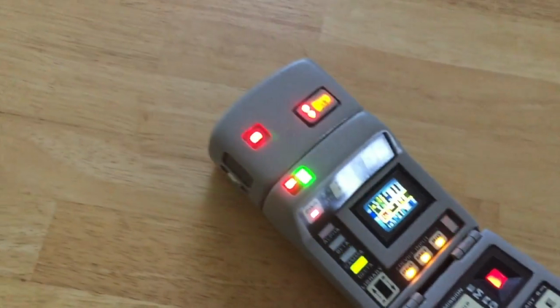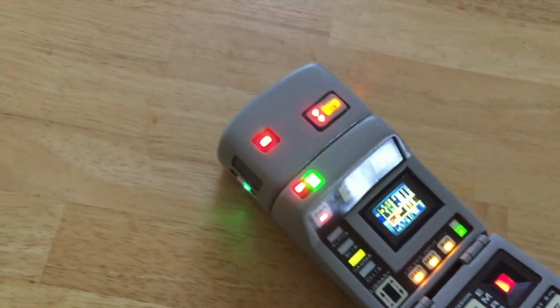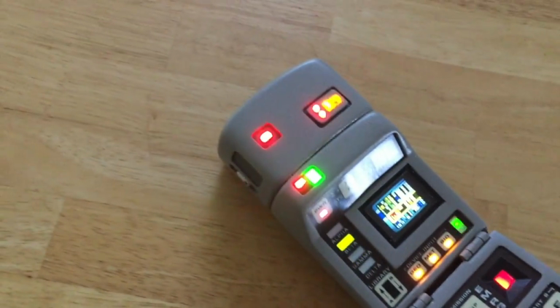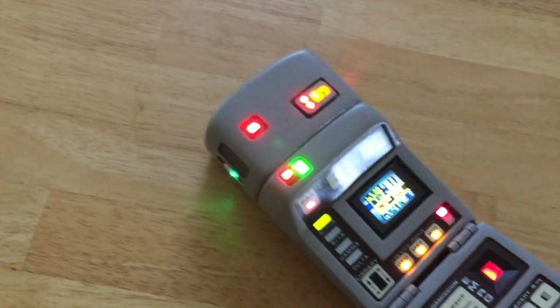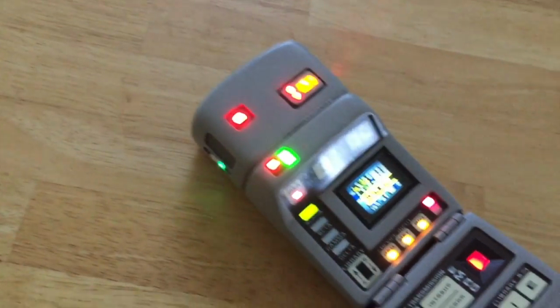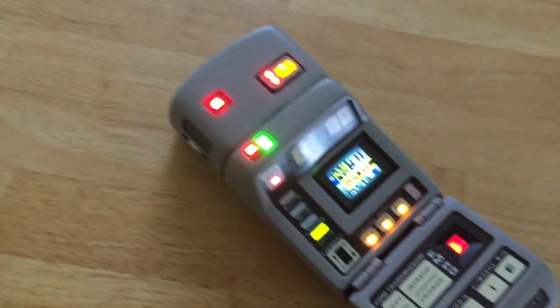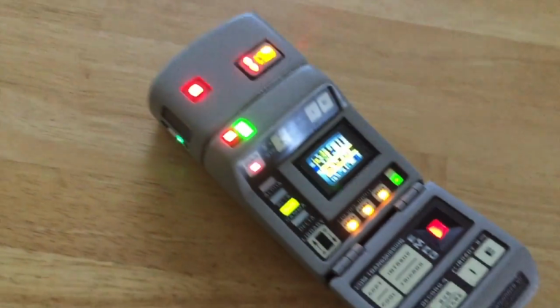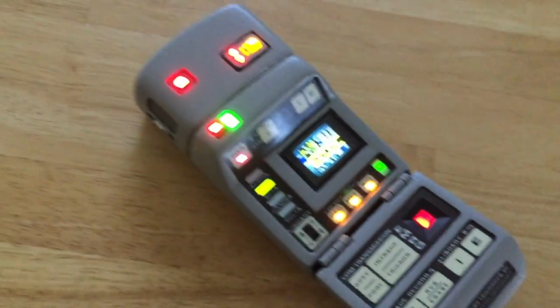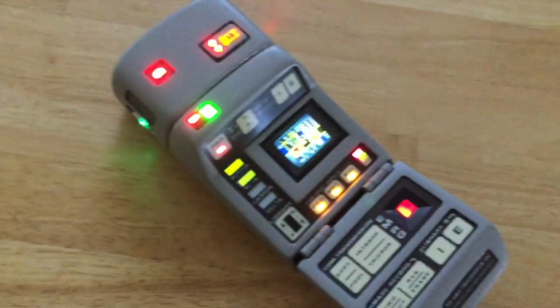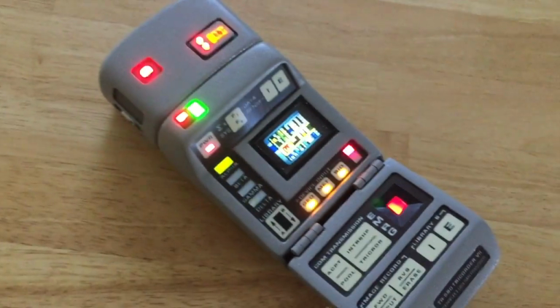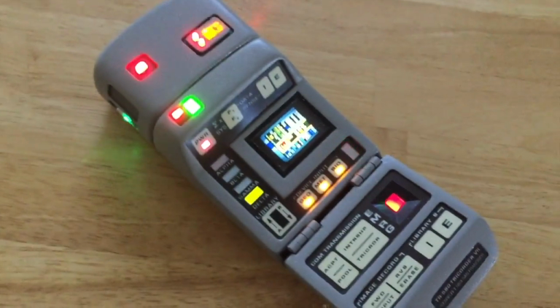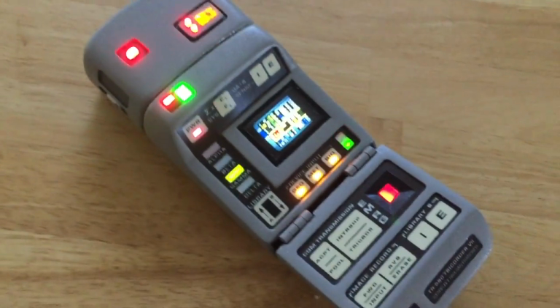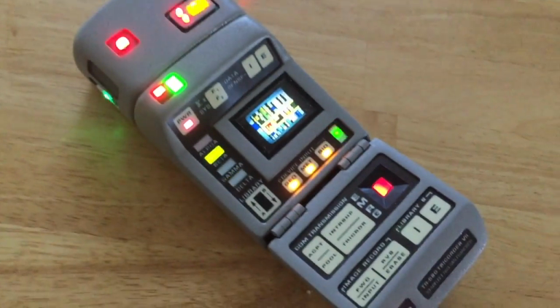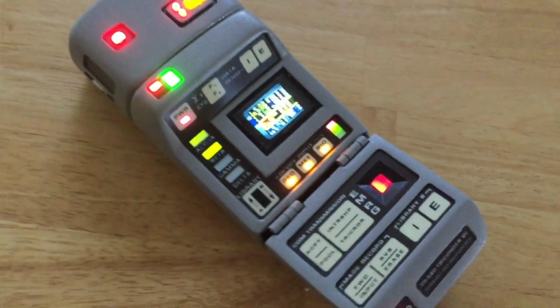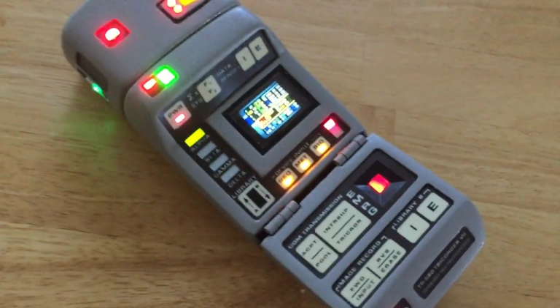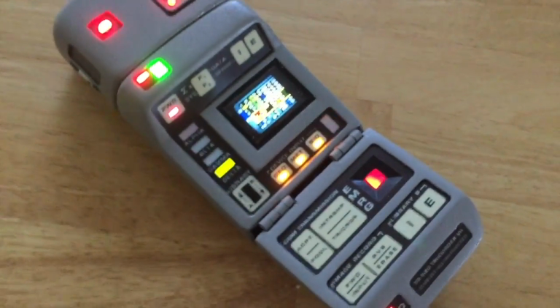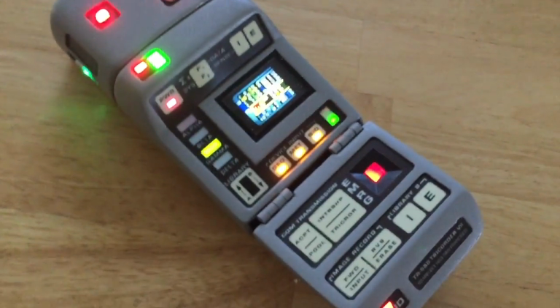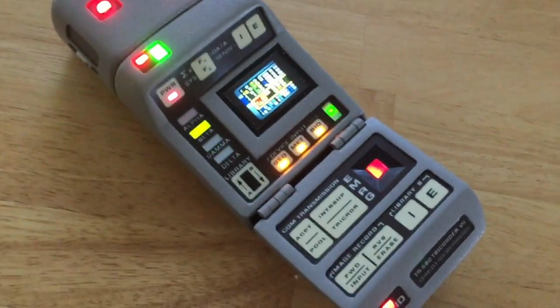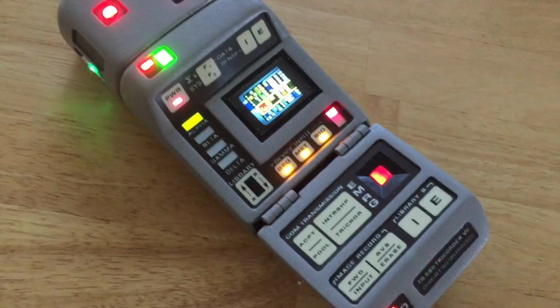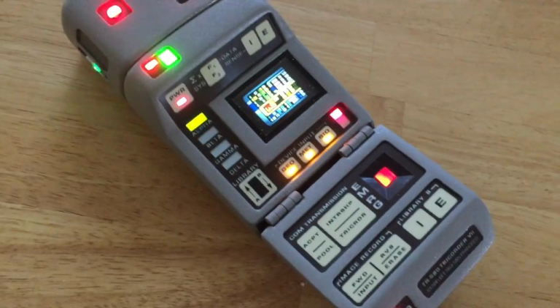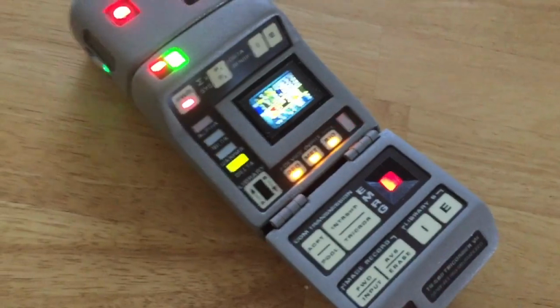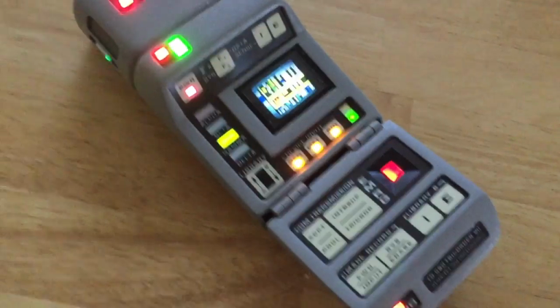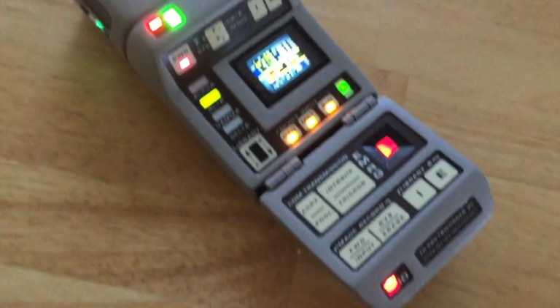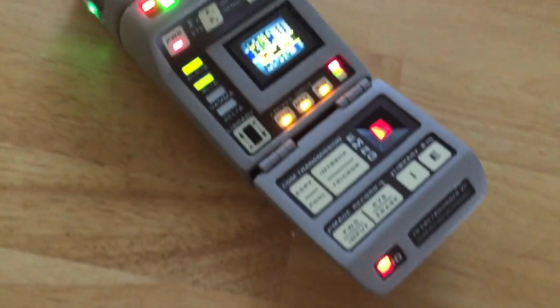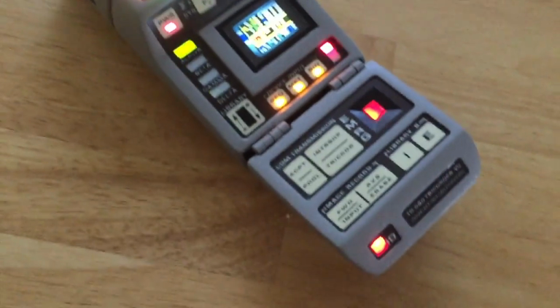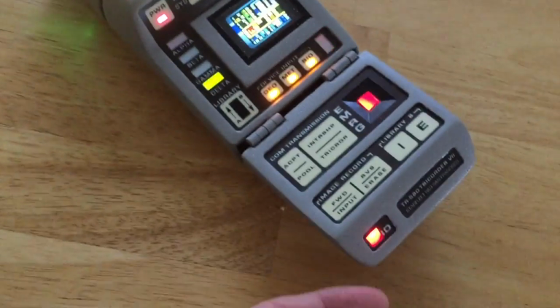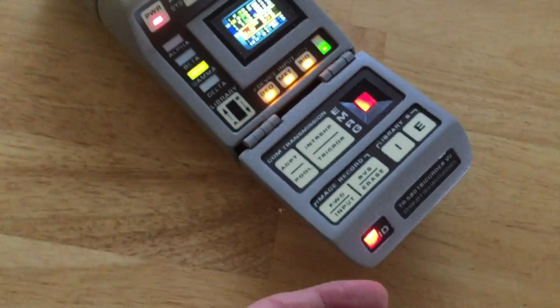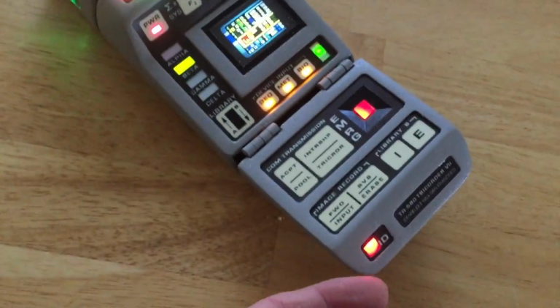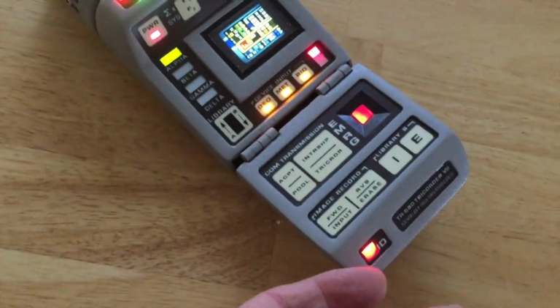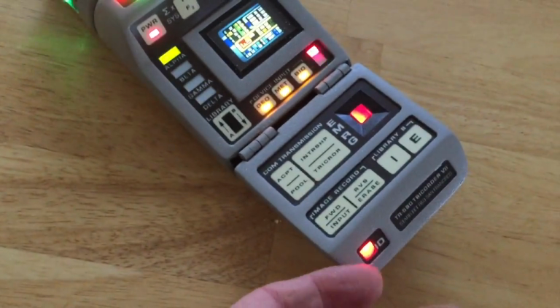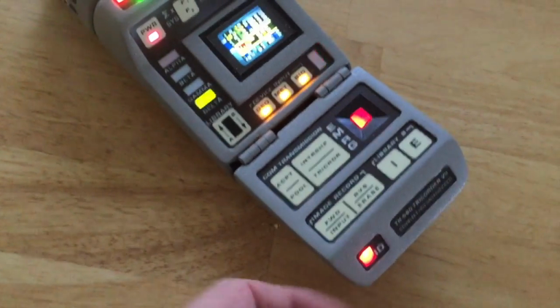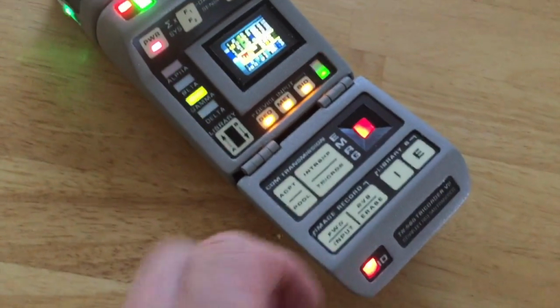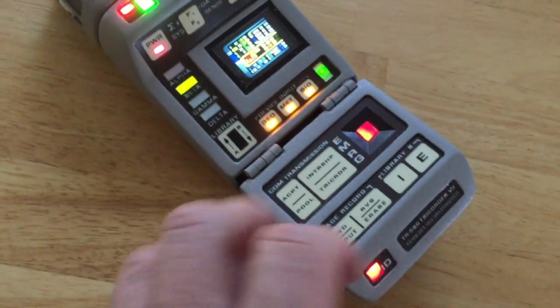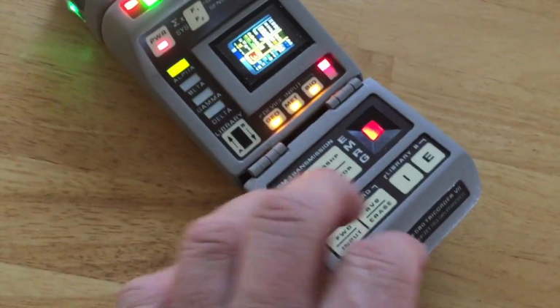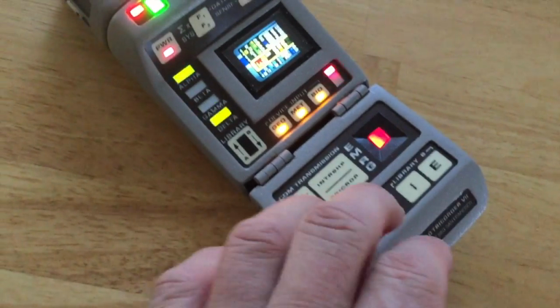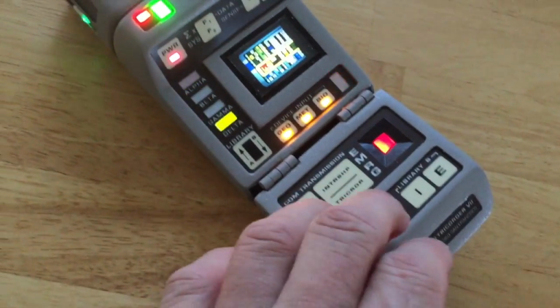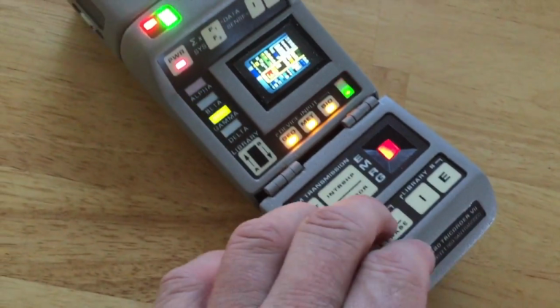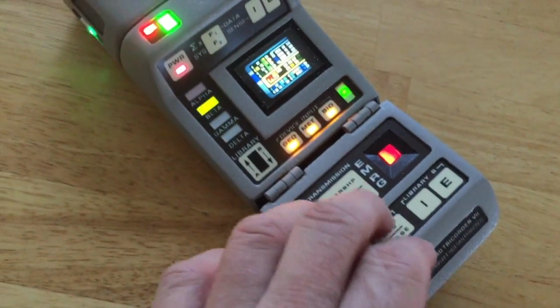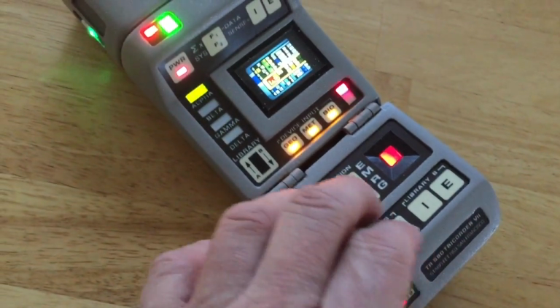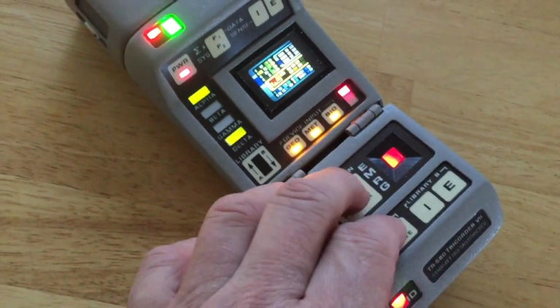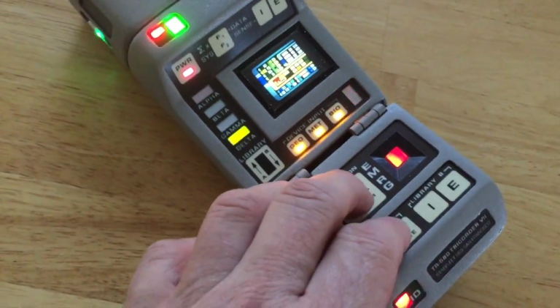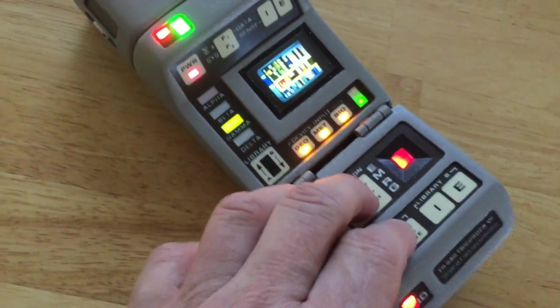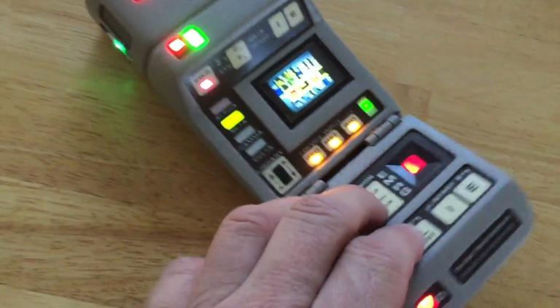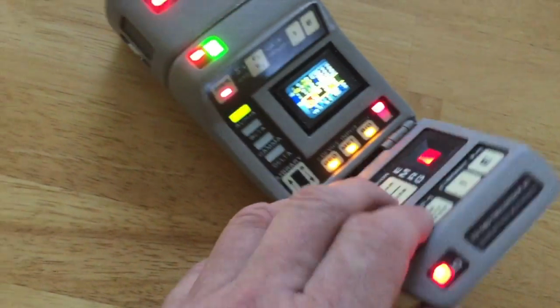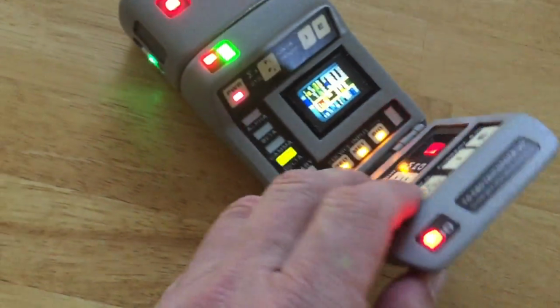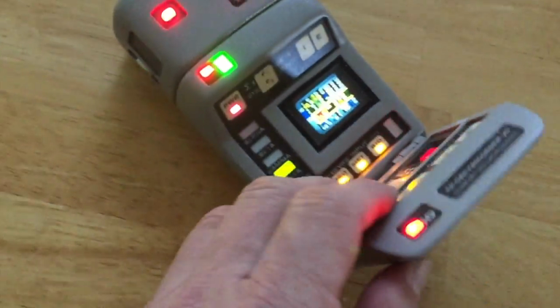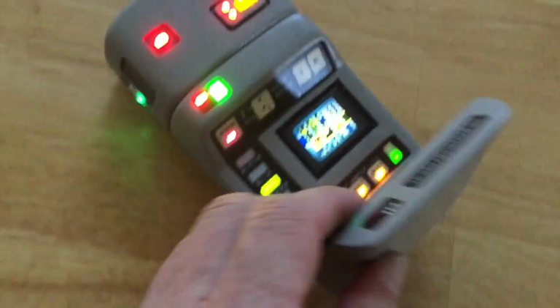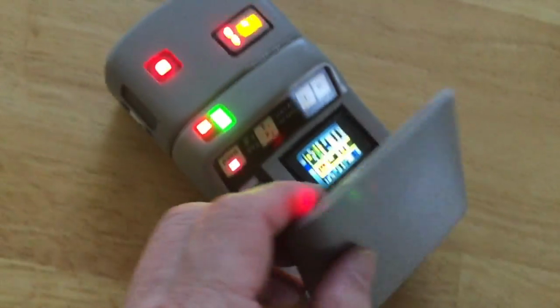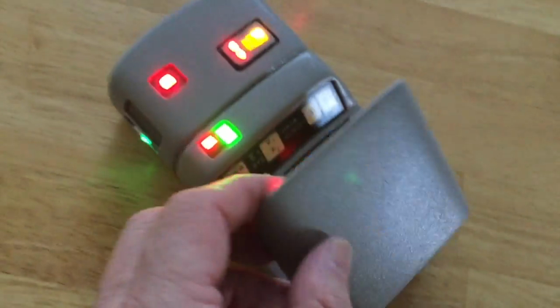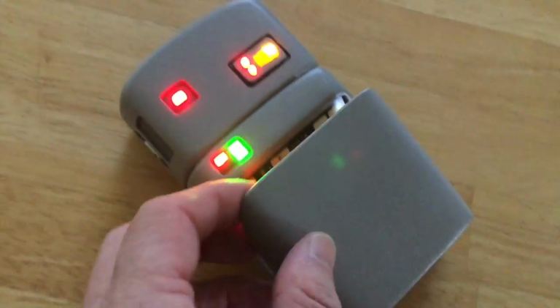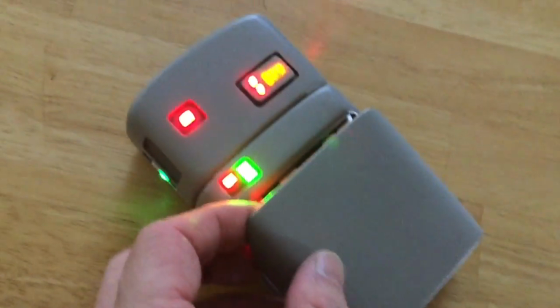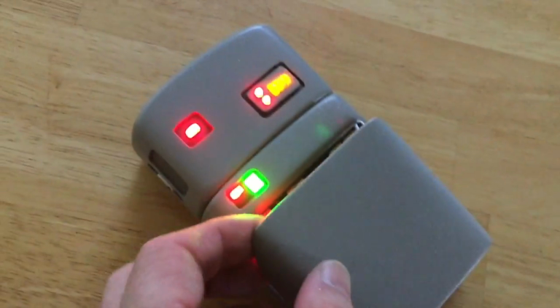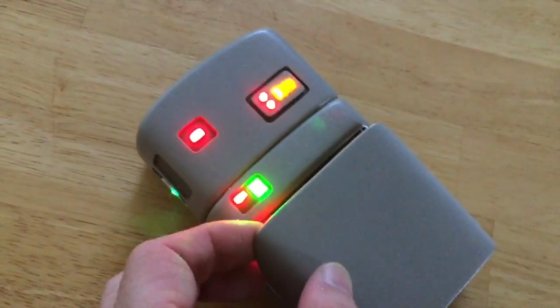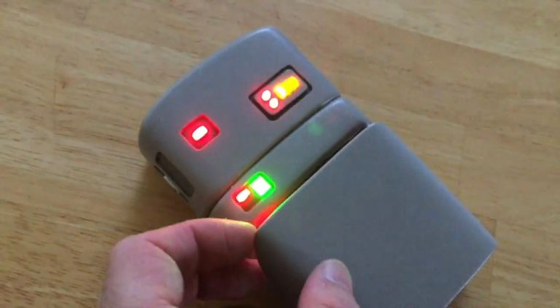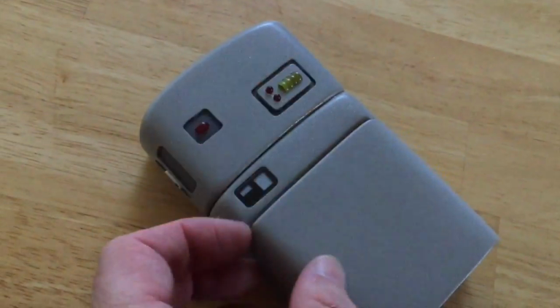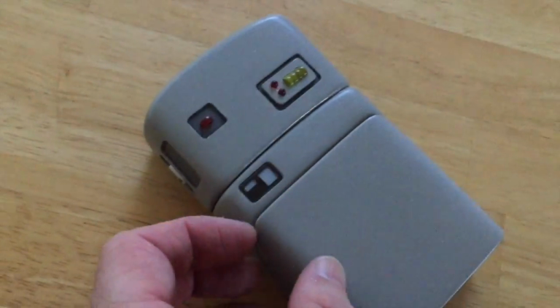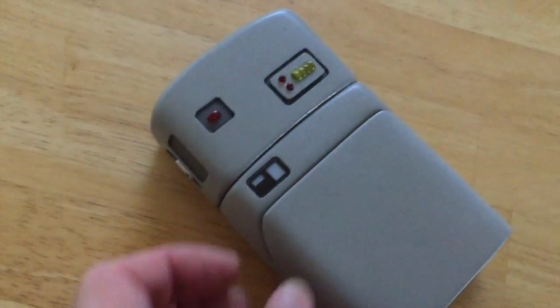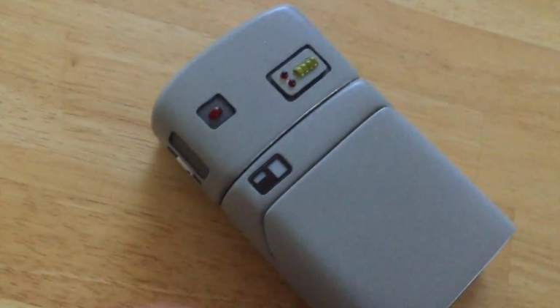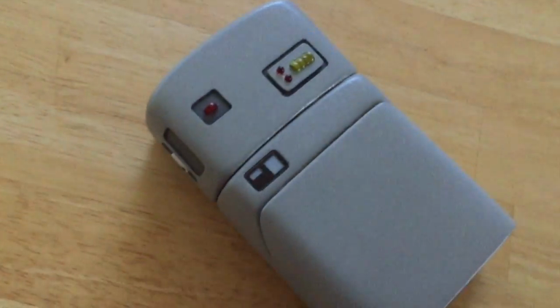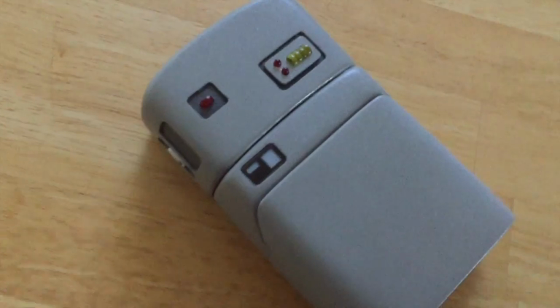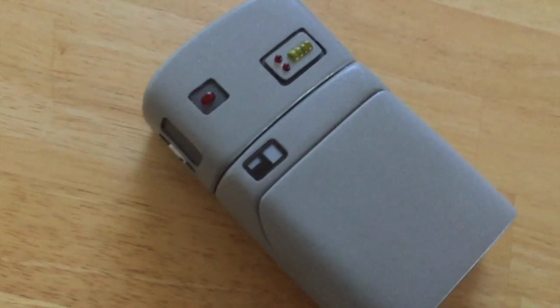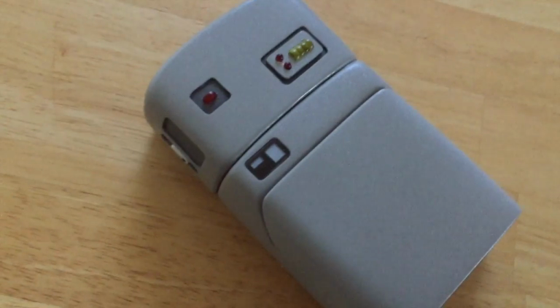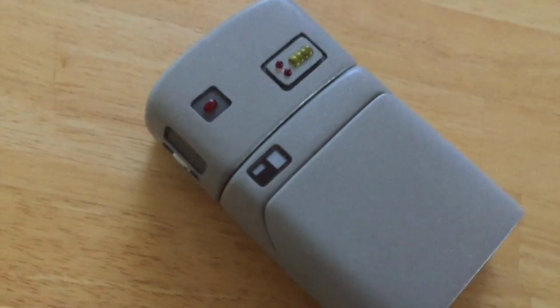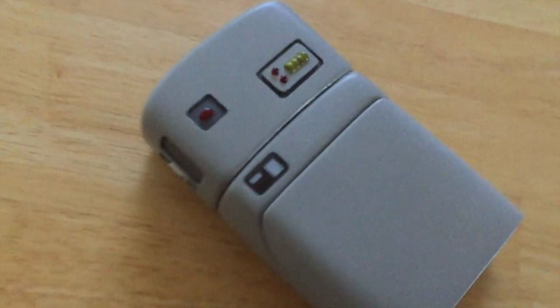You can see all the lights flash. Everything works as it should. Closing ratchet sound.